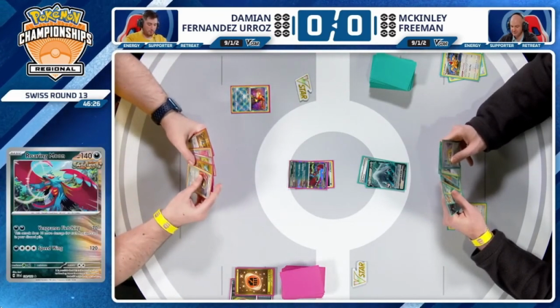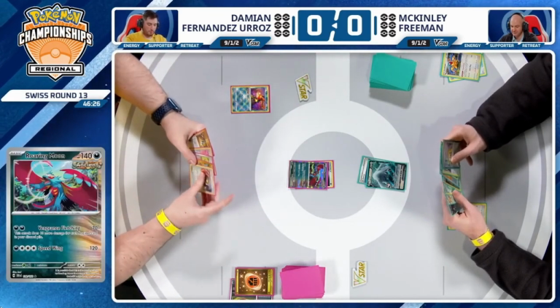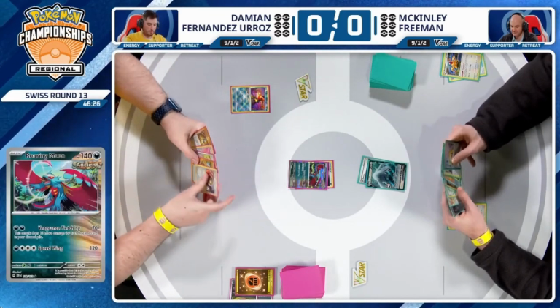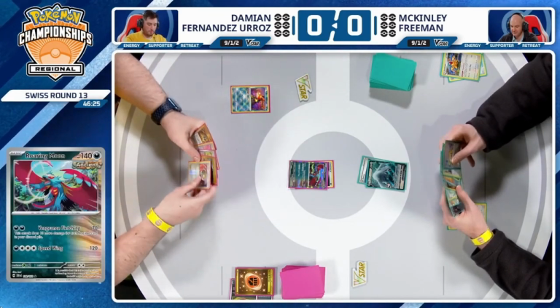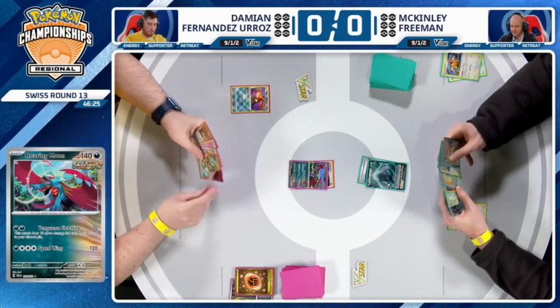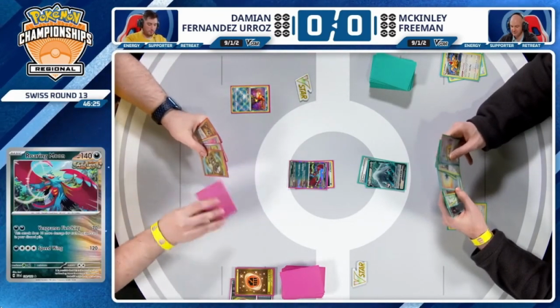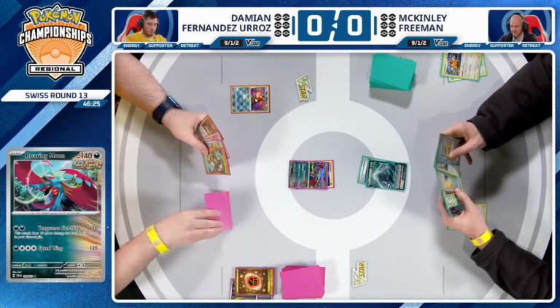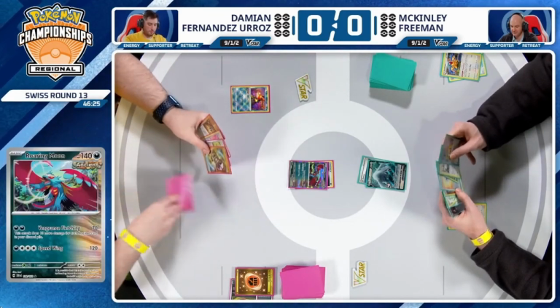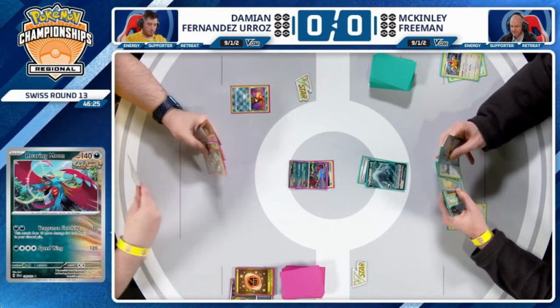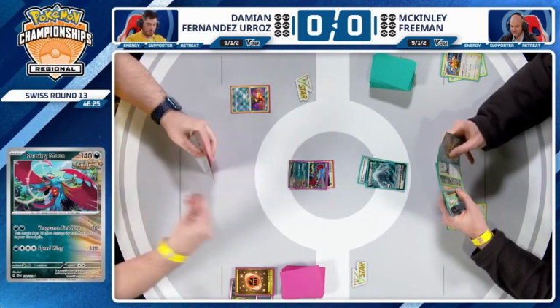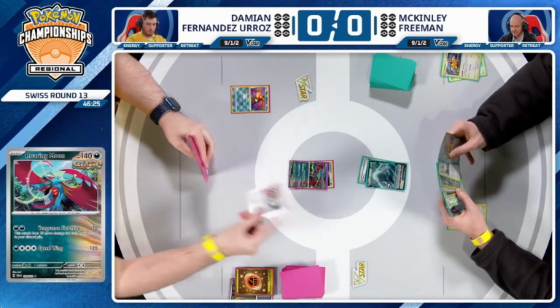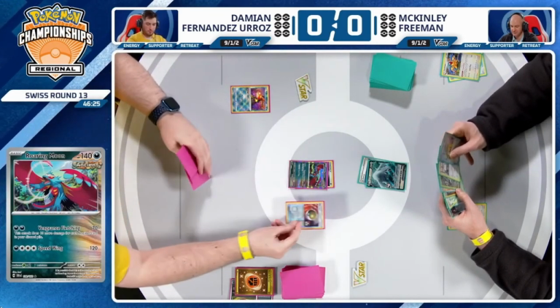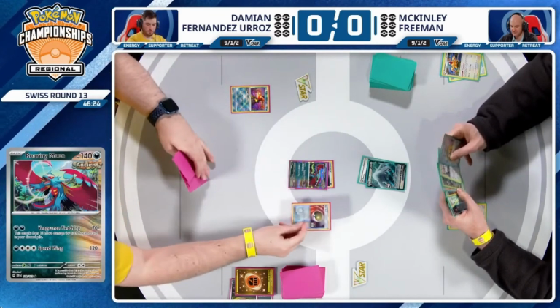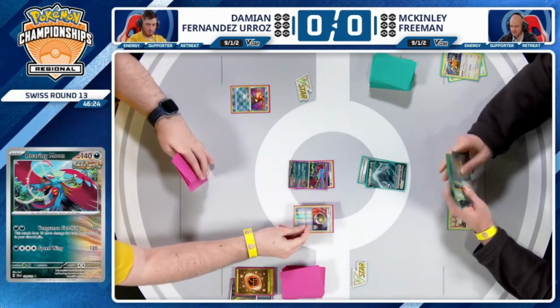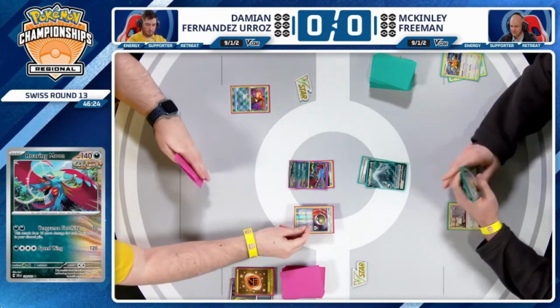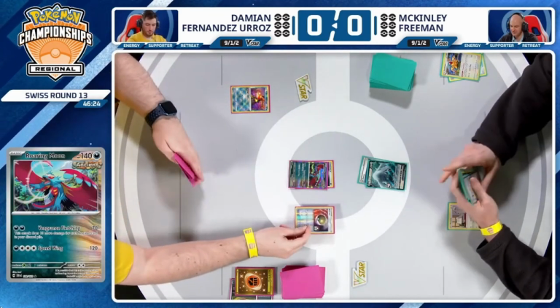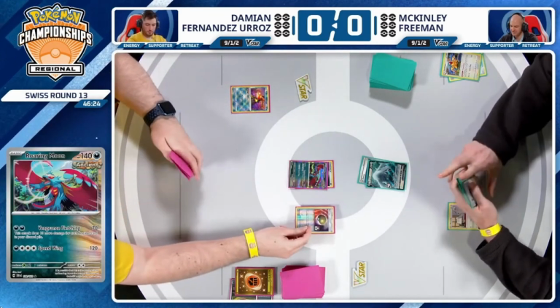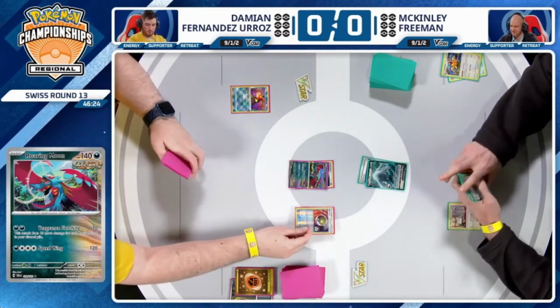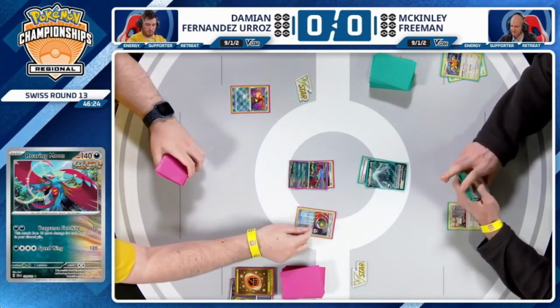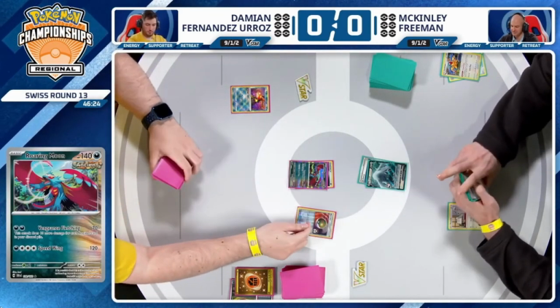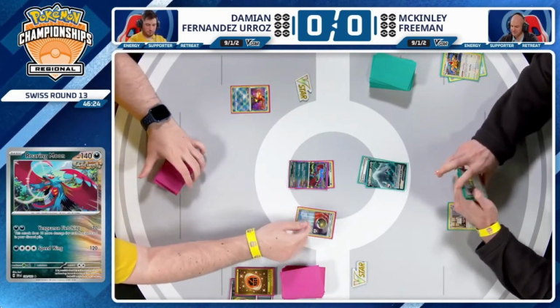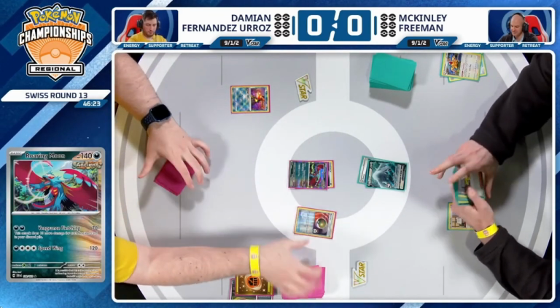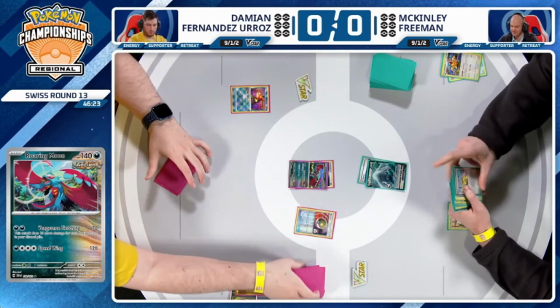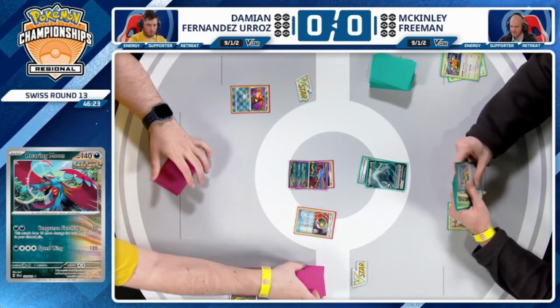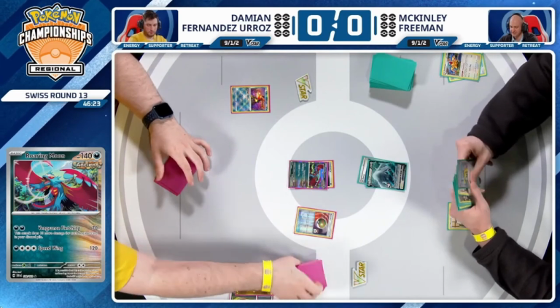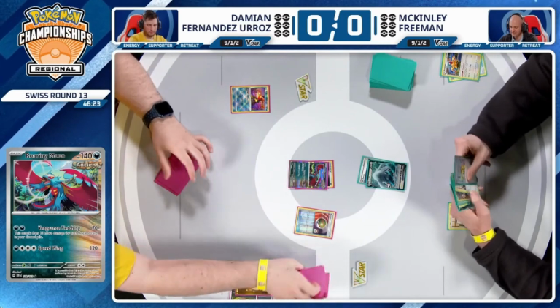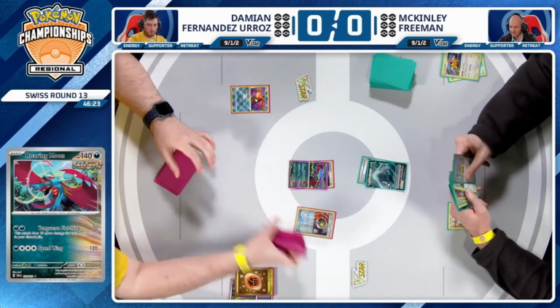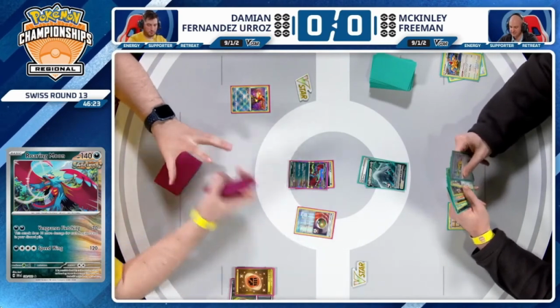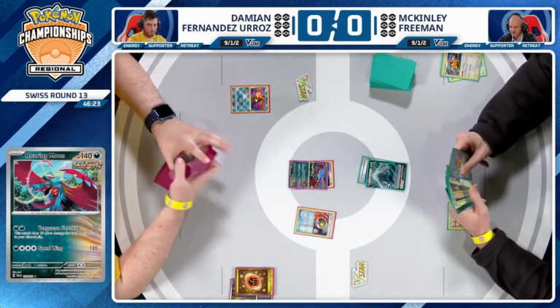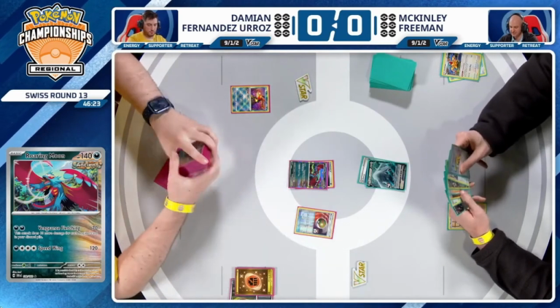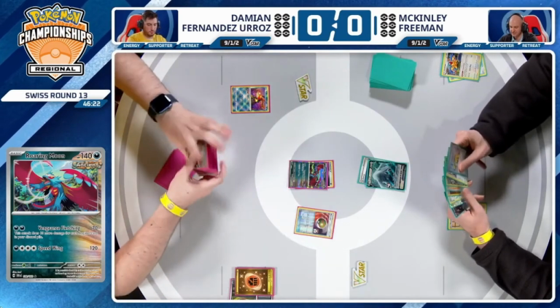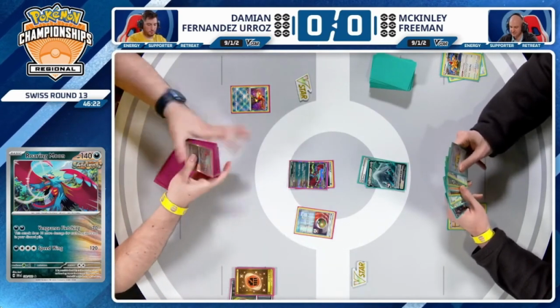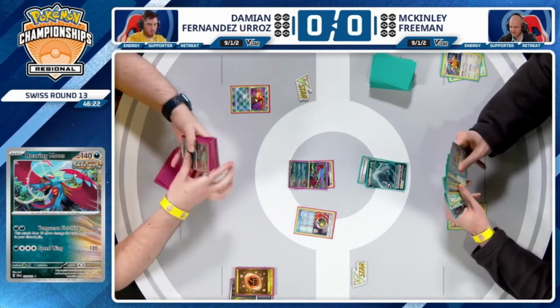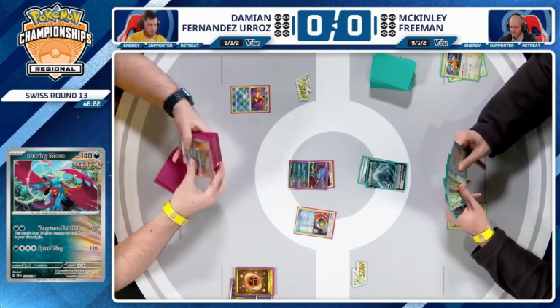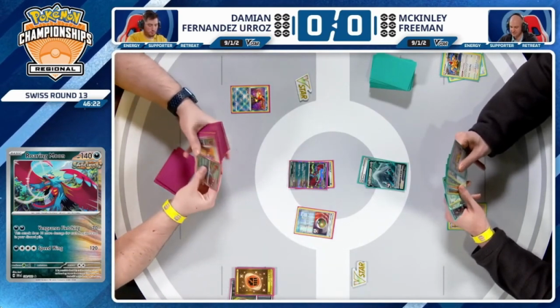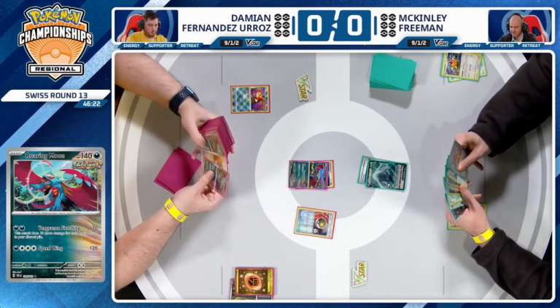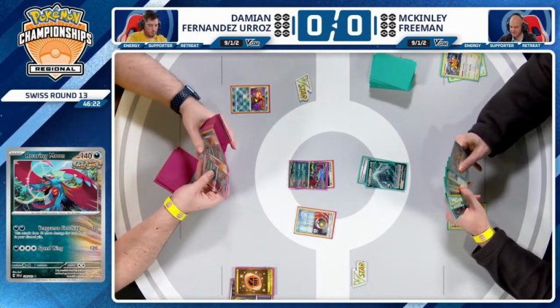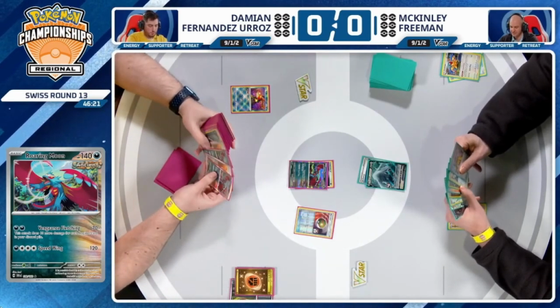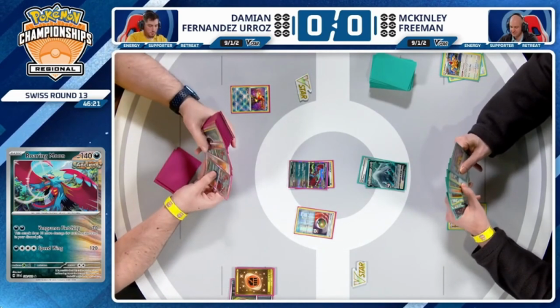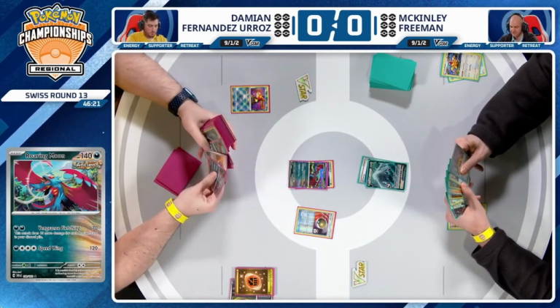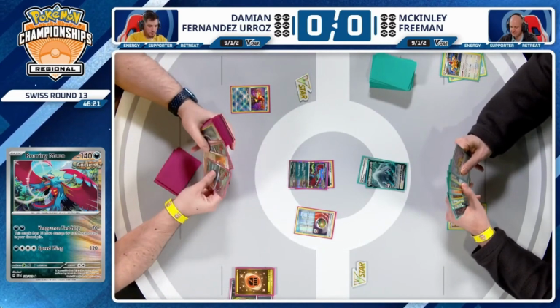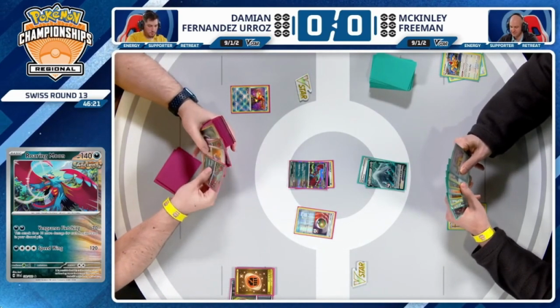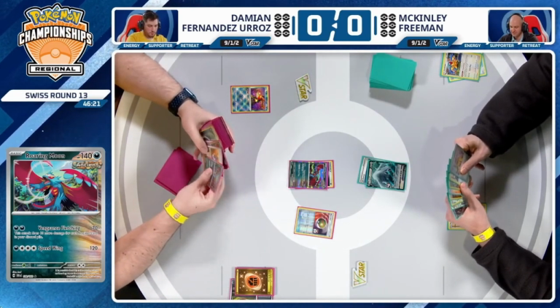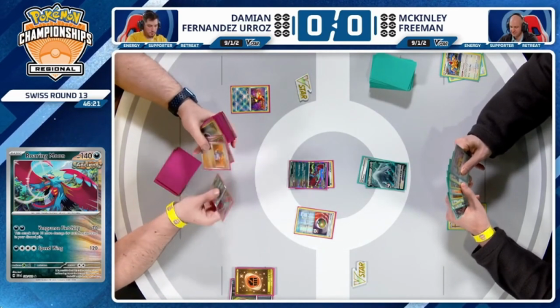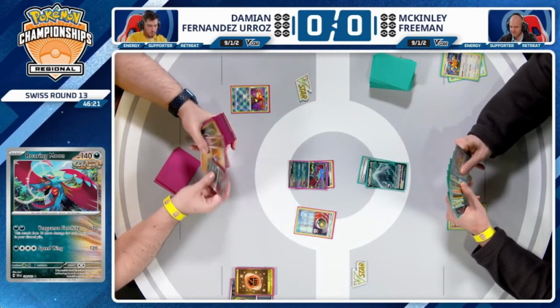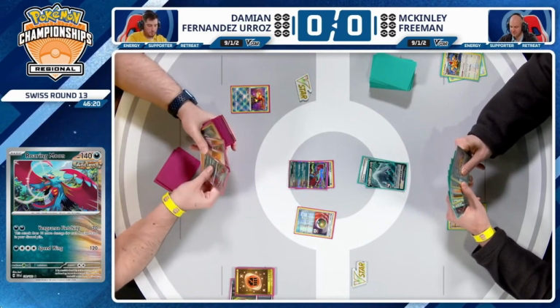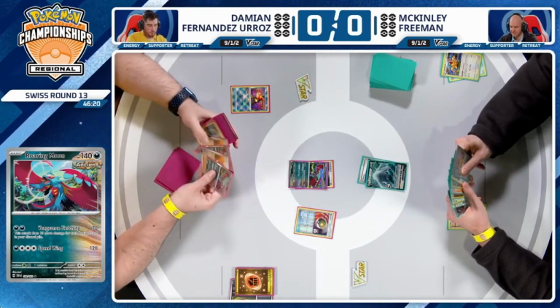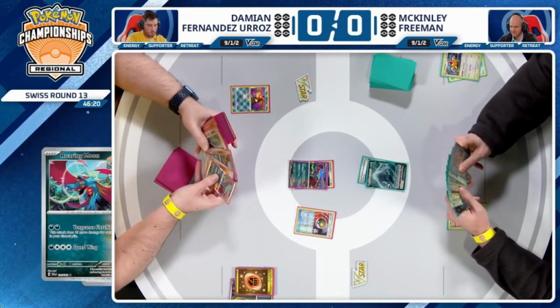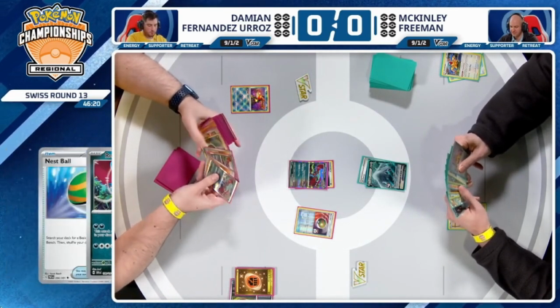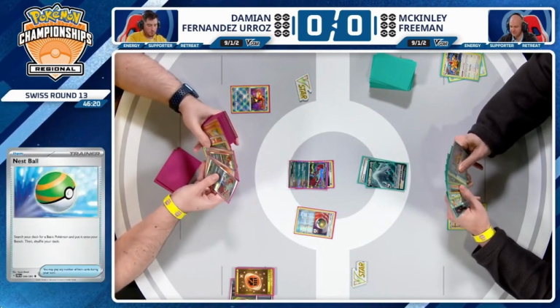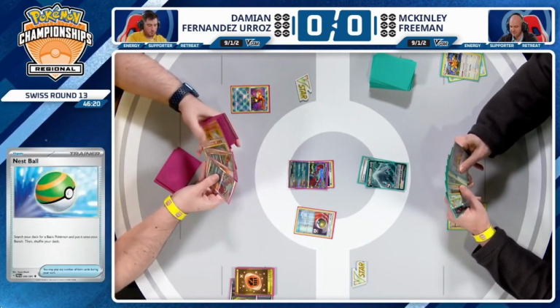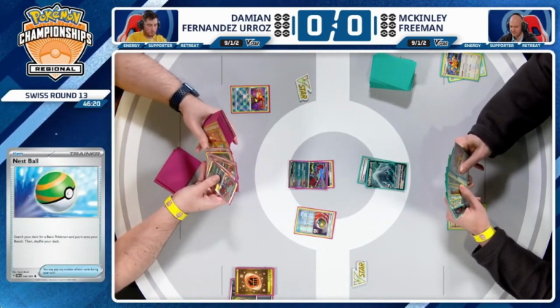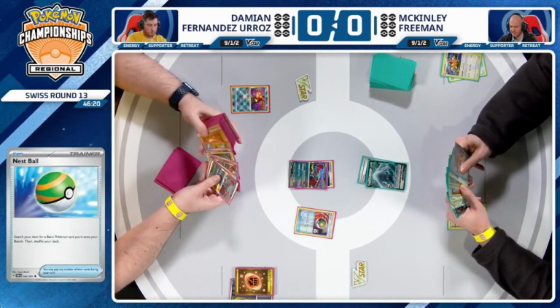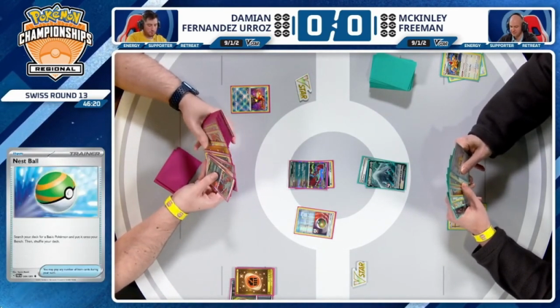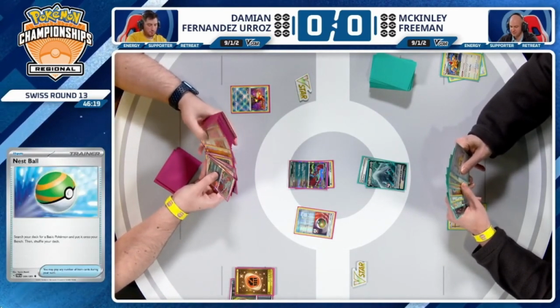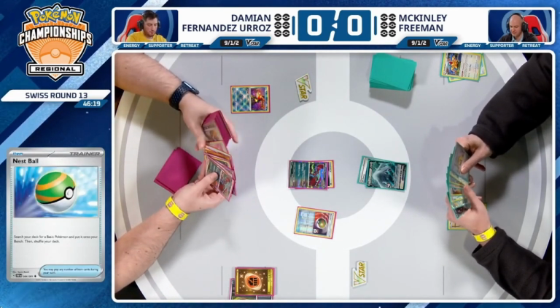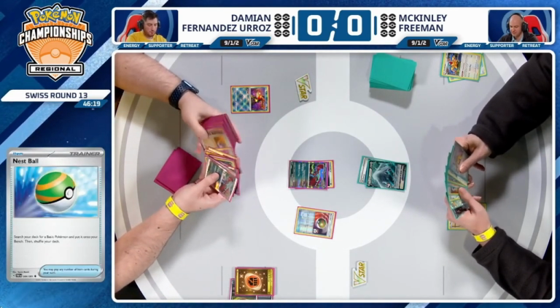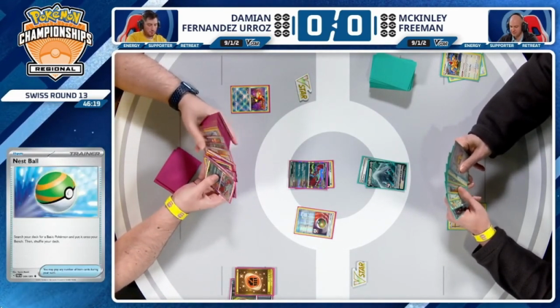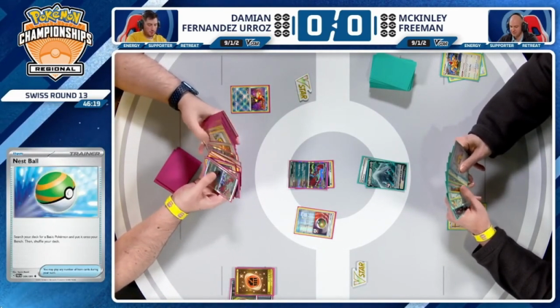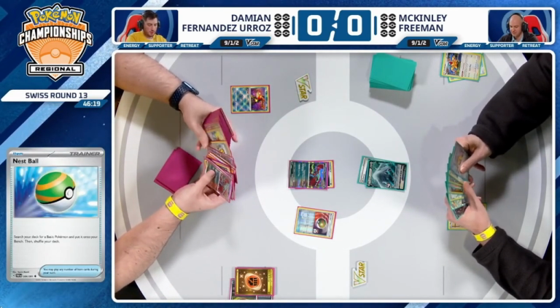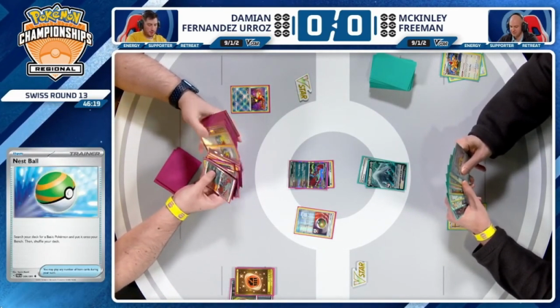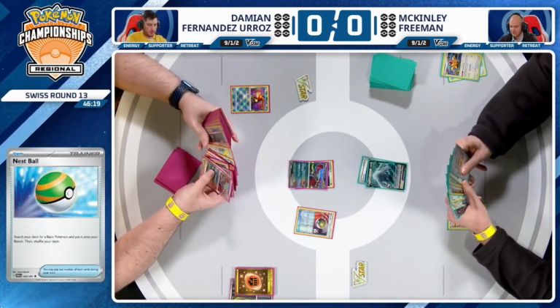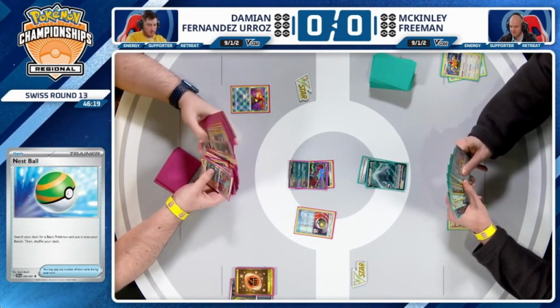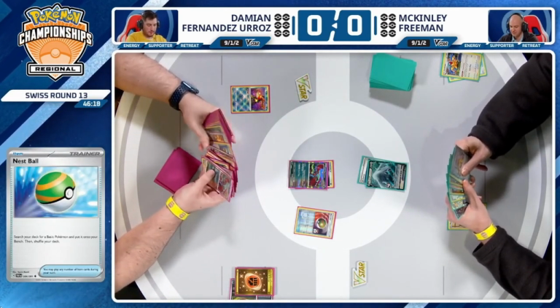We'll have to see what the rest of McKinley's hand holds — a lot of energy, Lugia V-Star. At least you got the Jet. You can bring up that Lugia V and Read the Wind away an Archeops. There's a Luminion maybe in hand, but McKinley opting not to play it. Now it's back to Damien, who draws a Nest Ball — that's going to be pretty good if Damien wants to utilize Professor Sada's Vitality to the max.